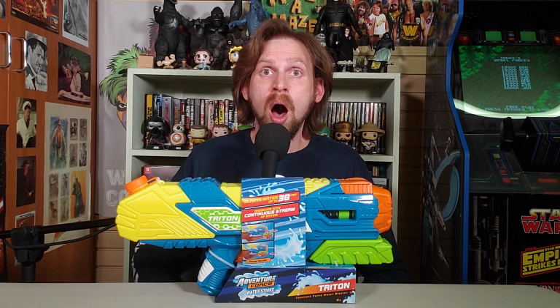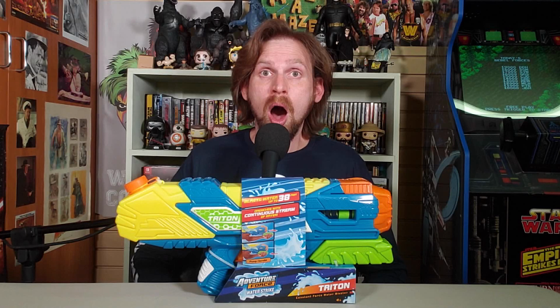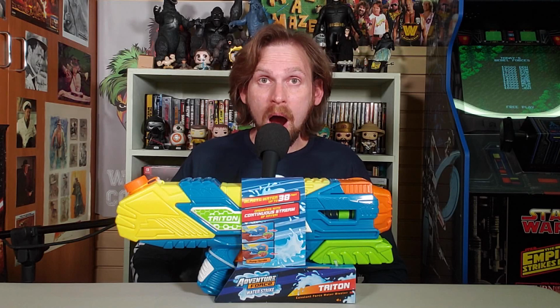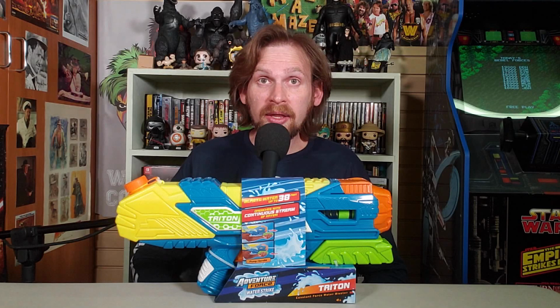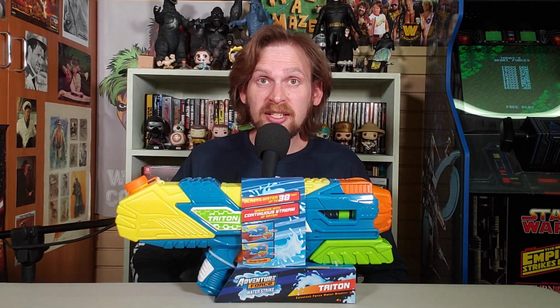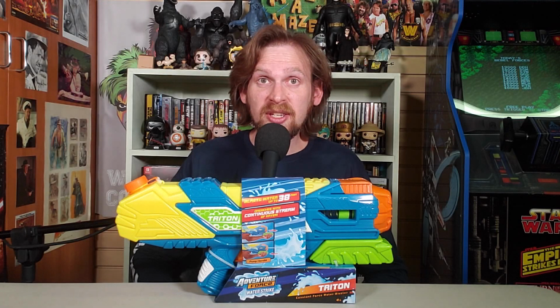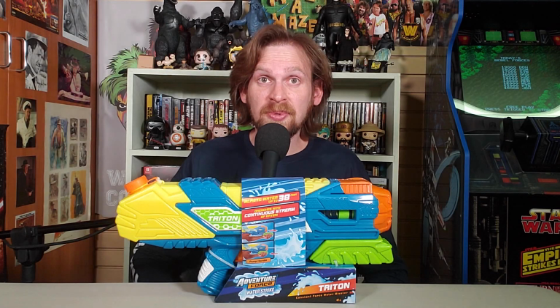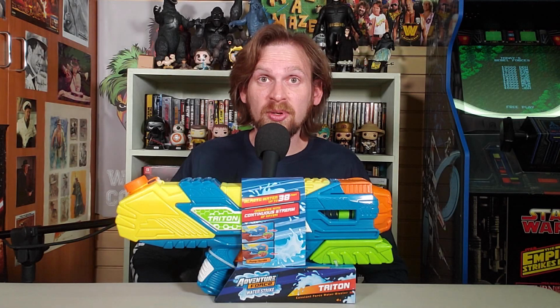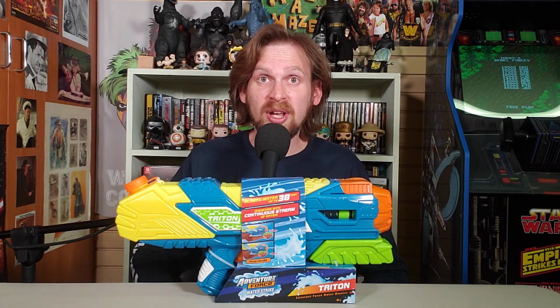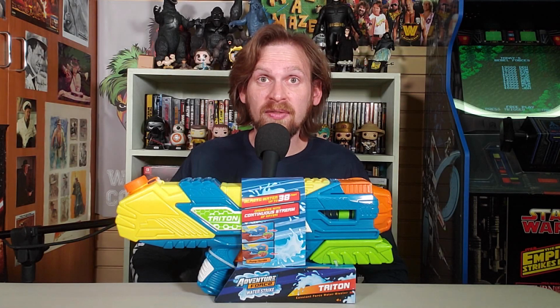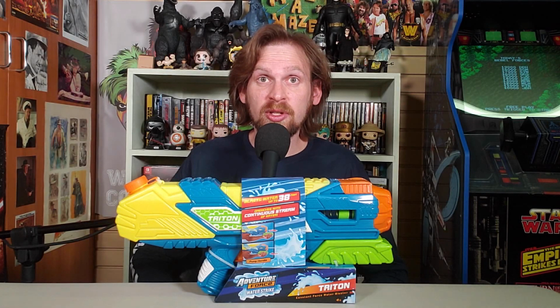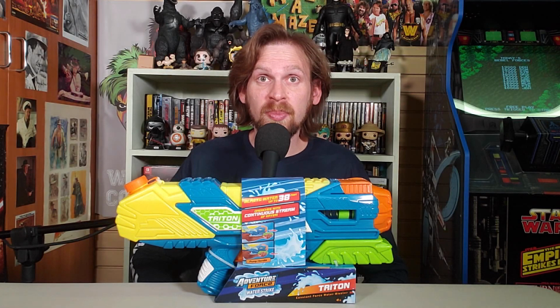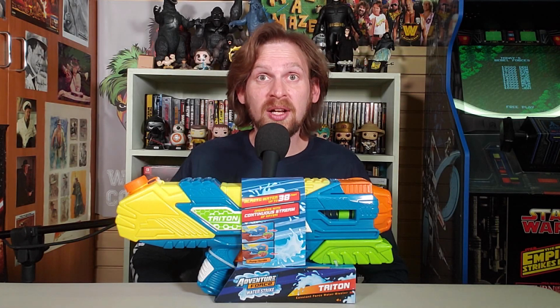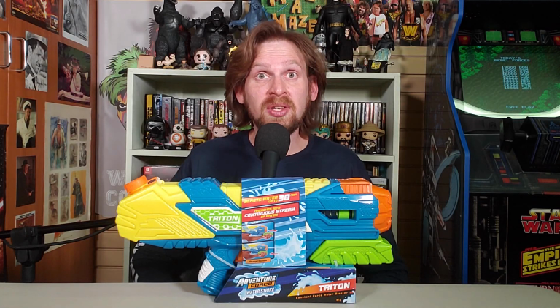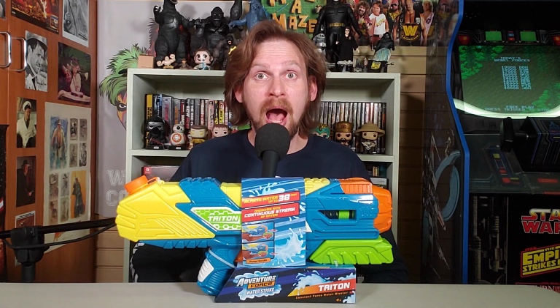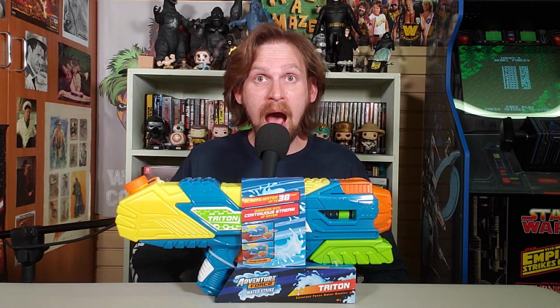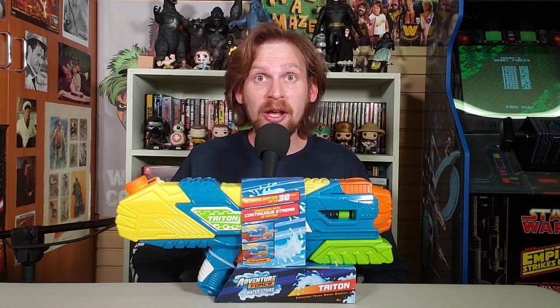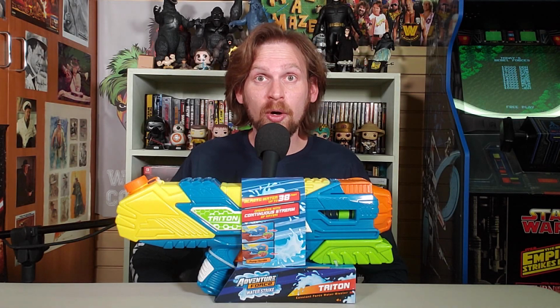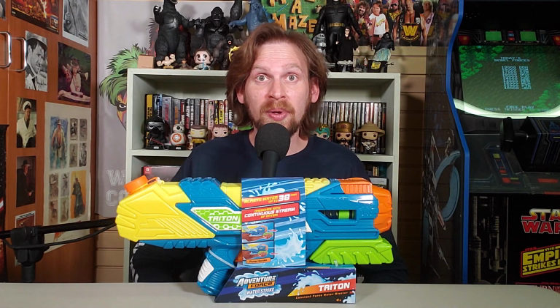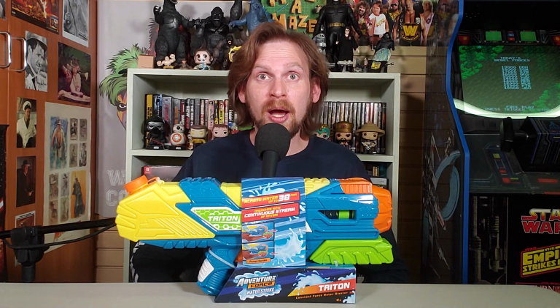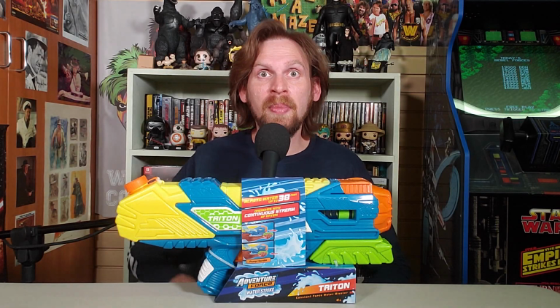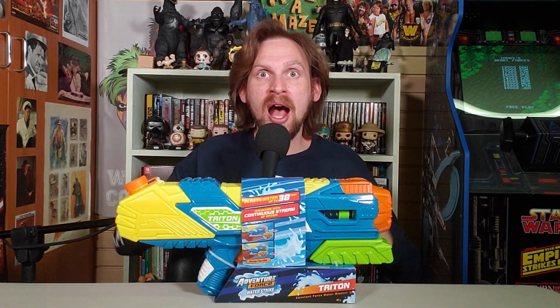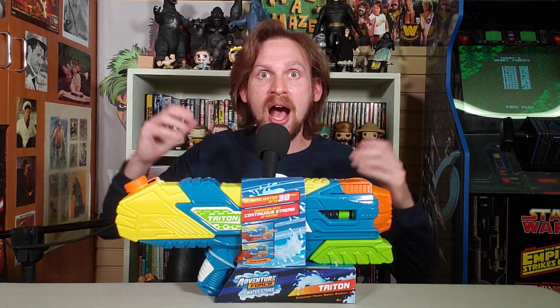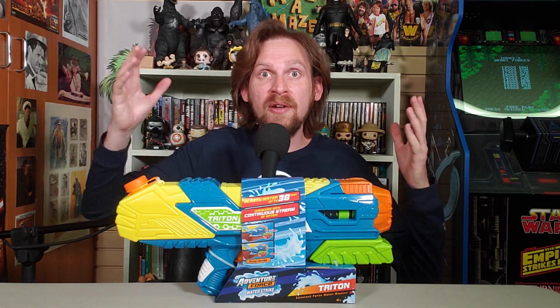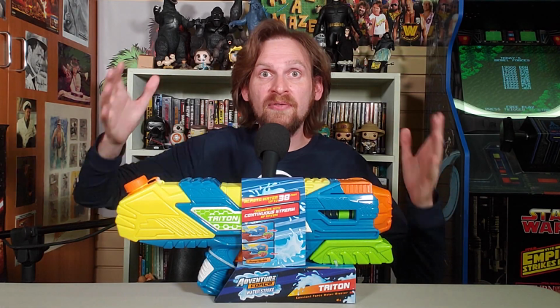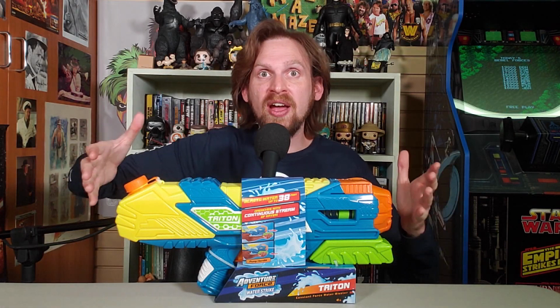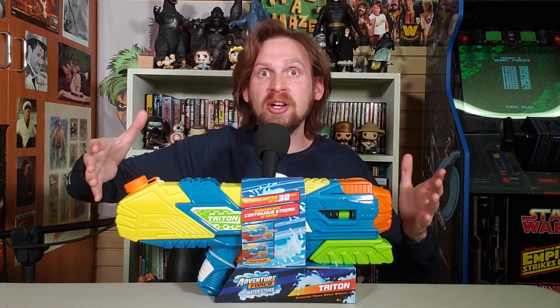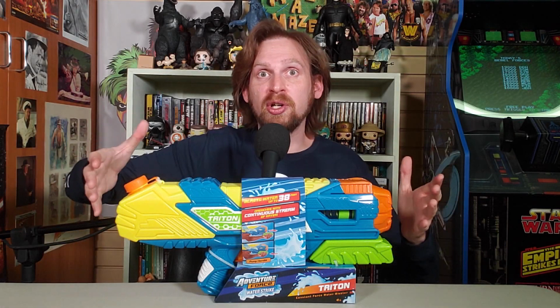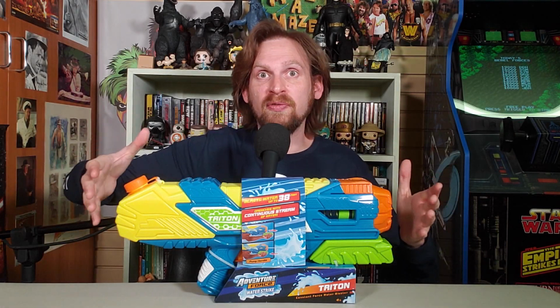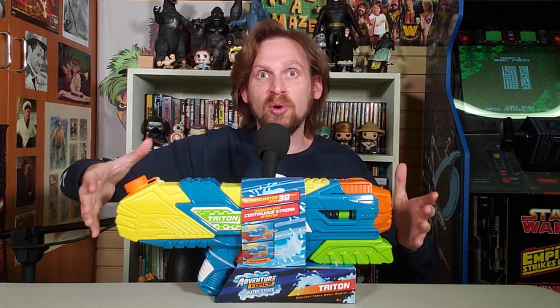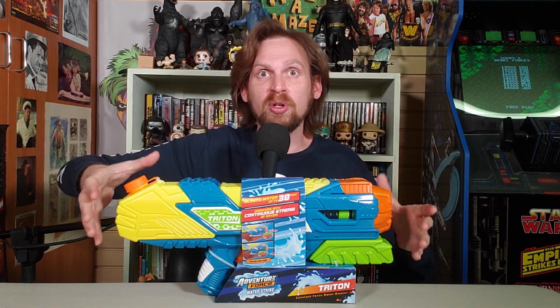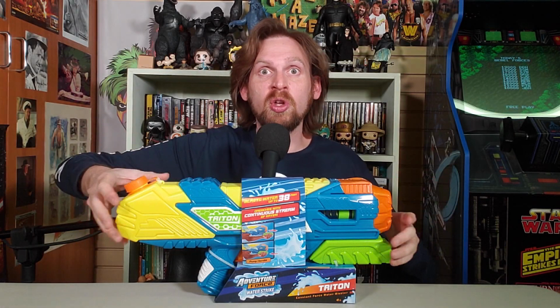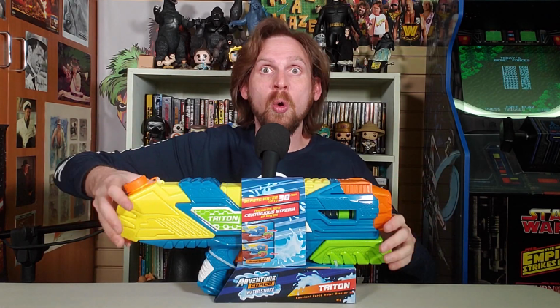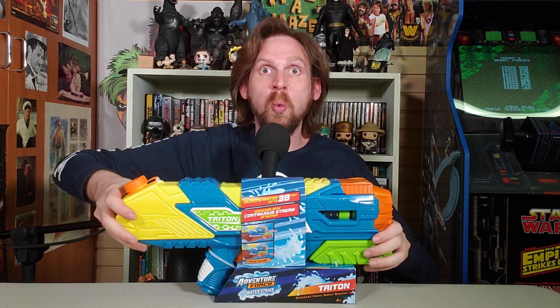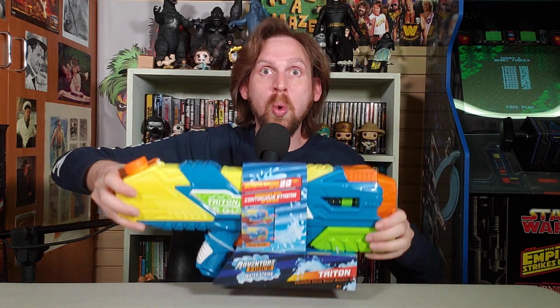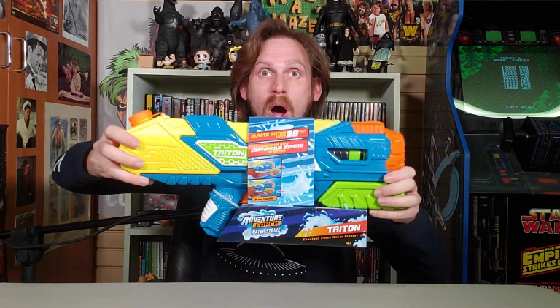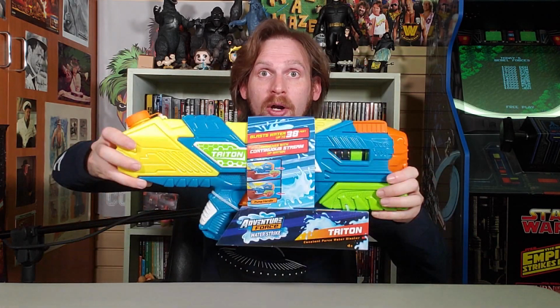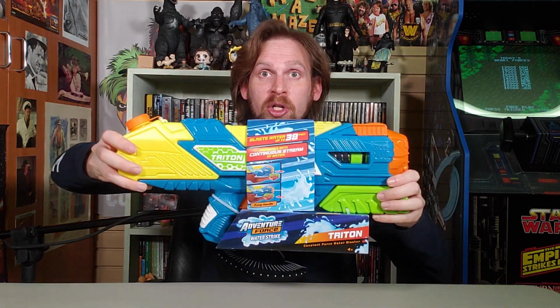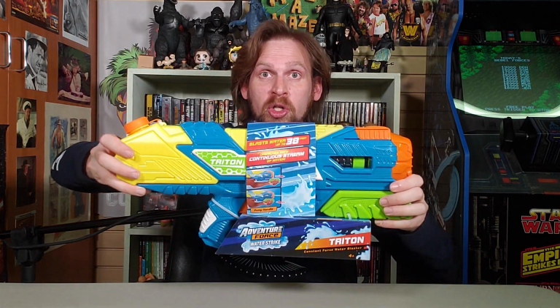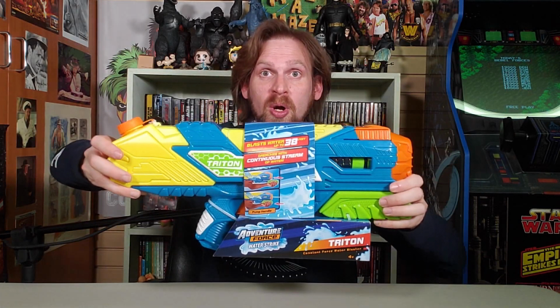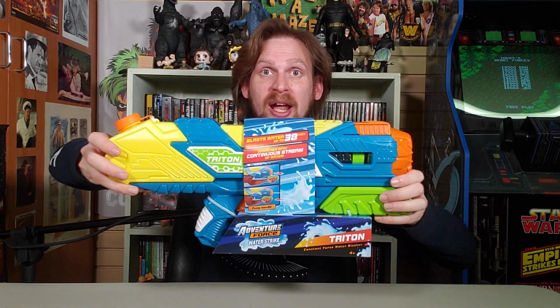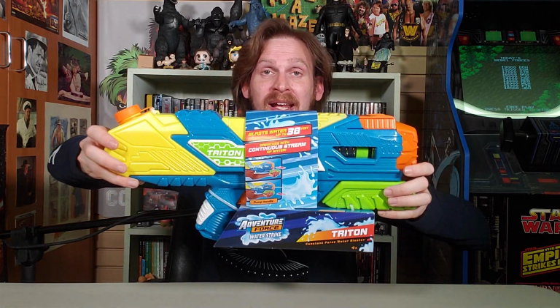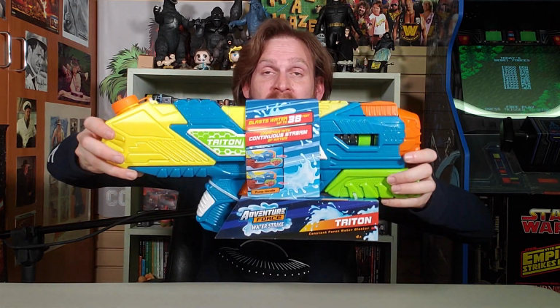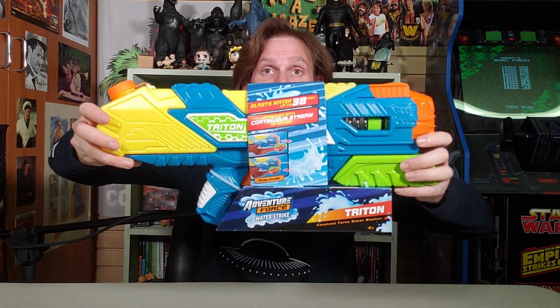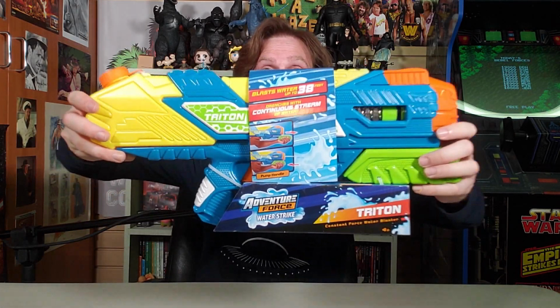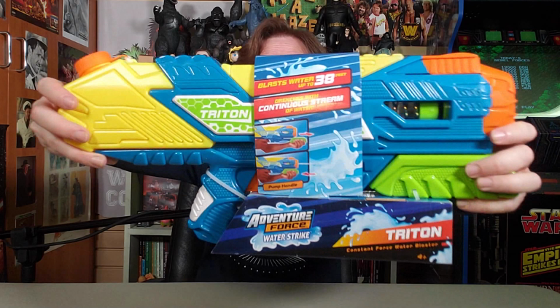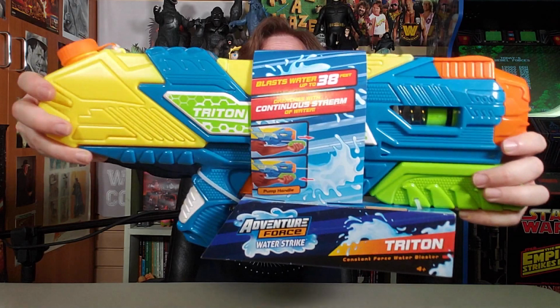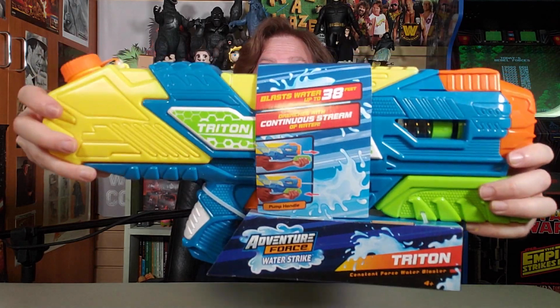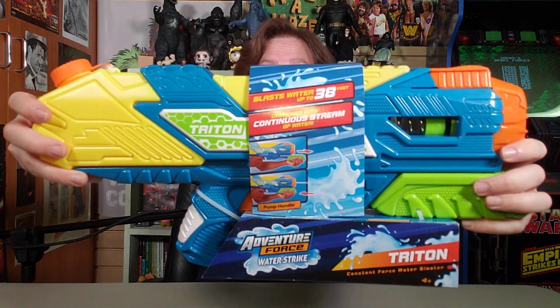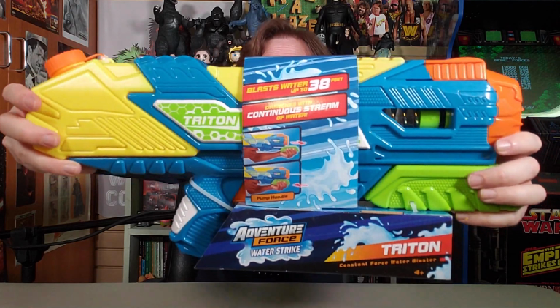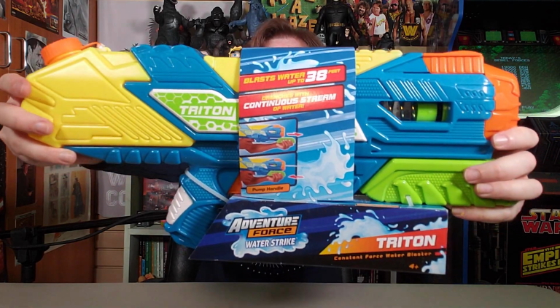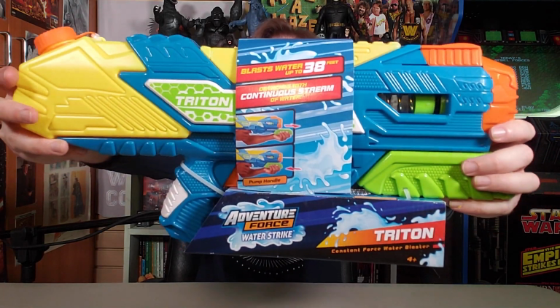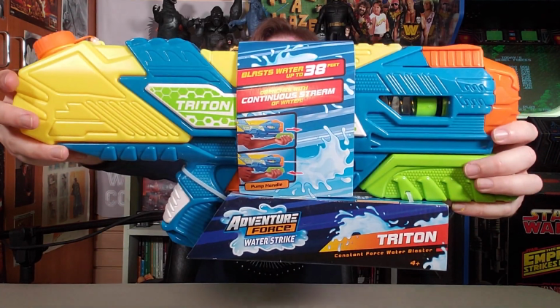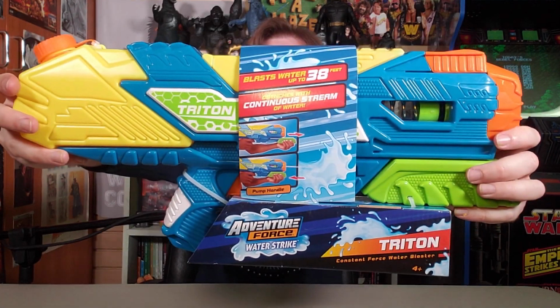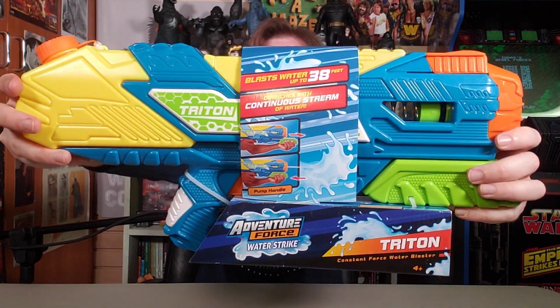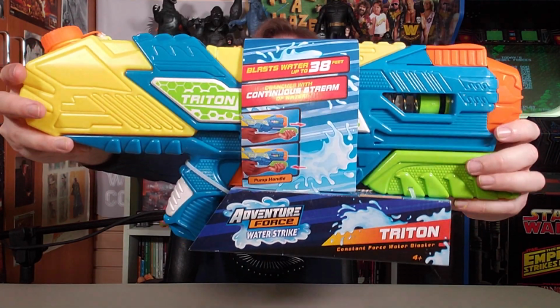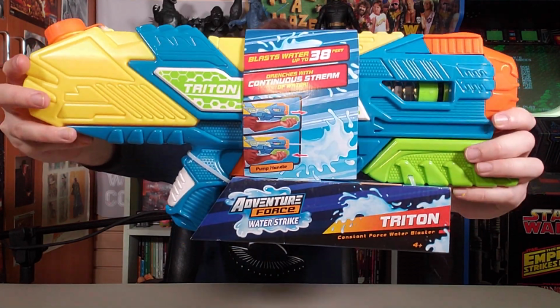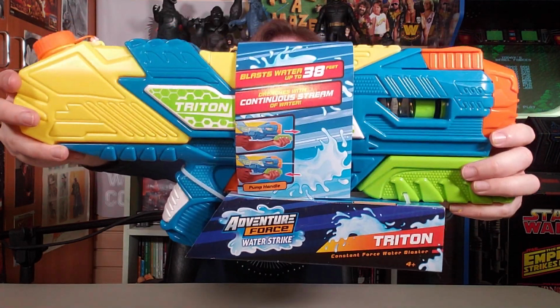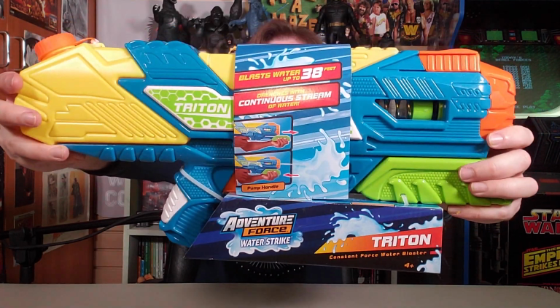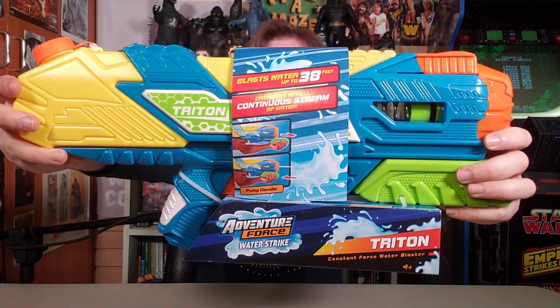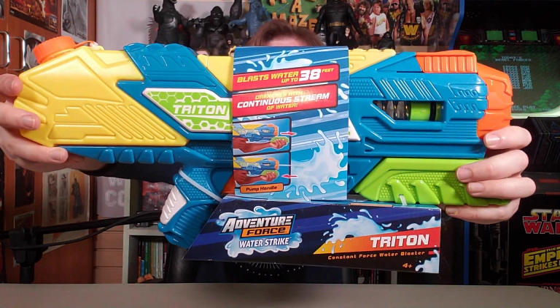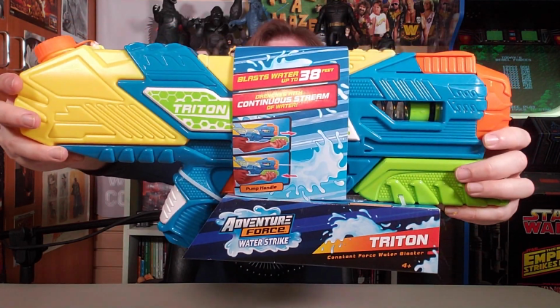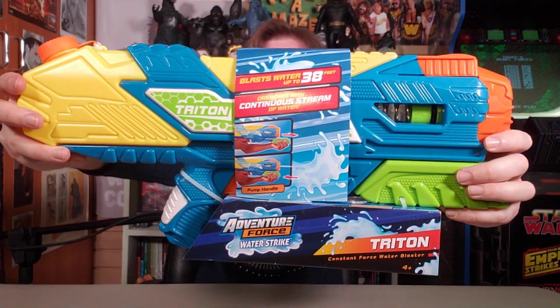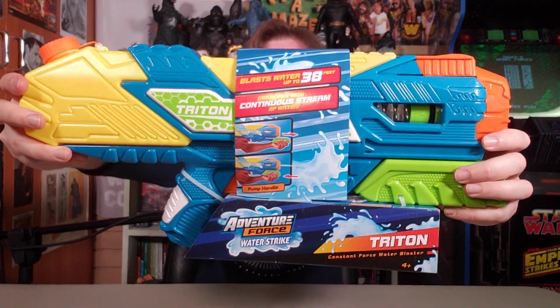On this episode of Scott vs. Box, I open up Adventure Force Water Strike Triton, sent to me by Busby Toys.